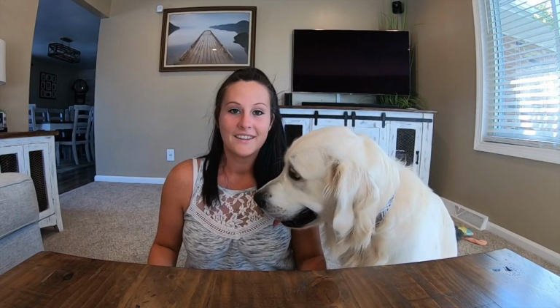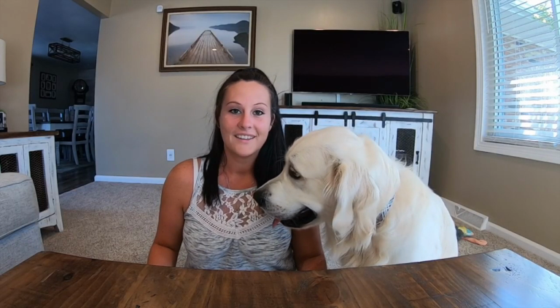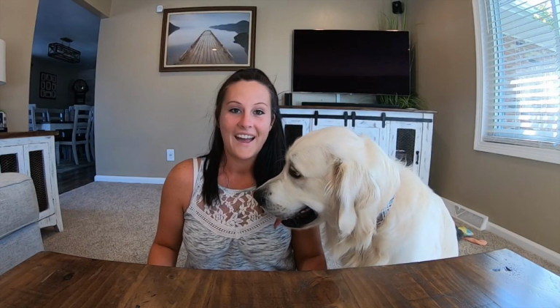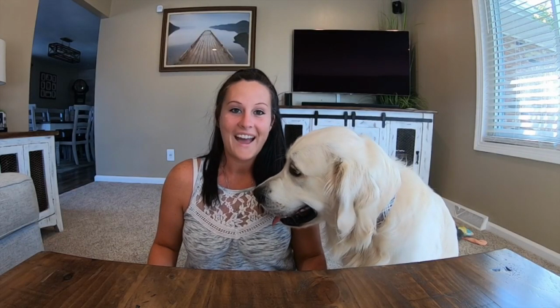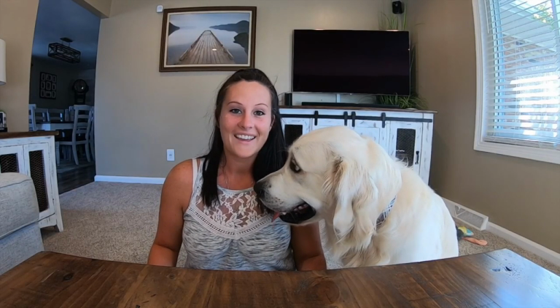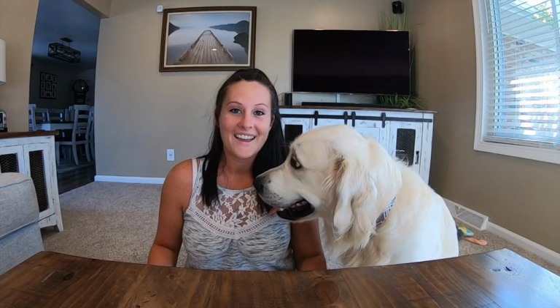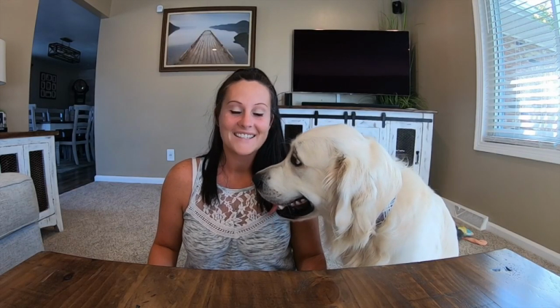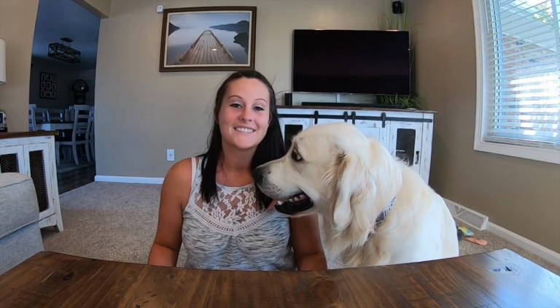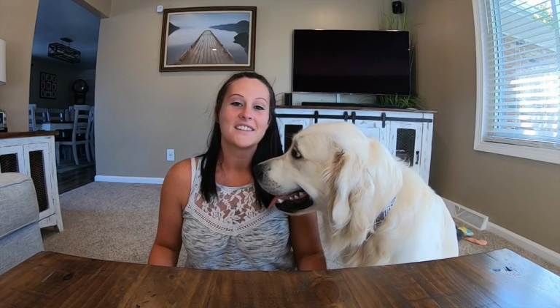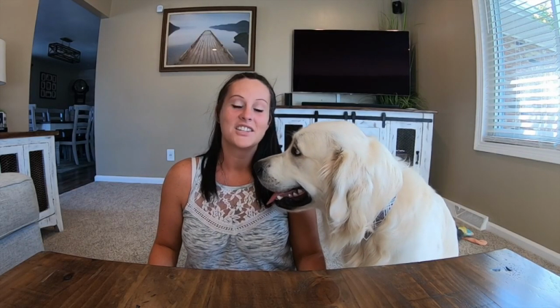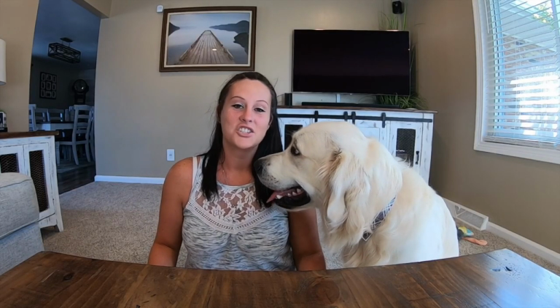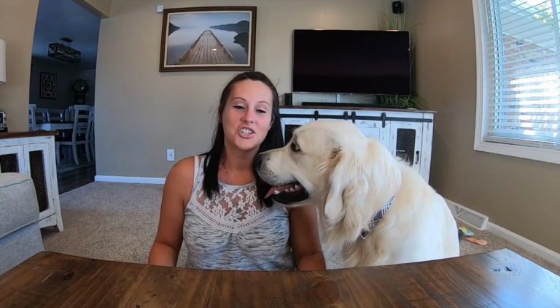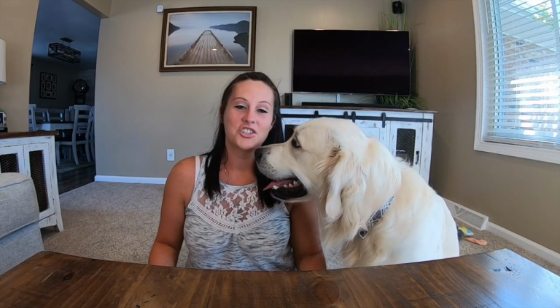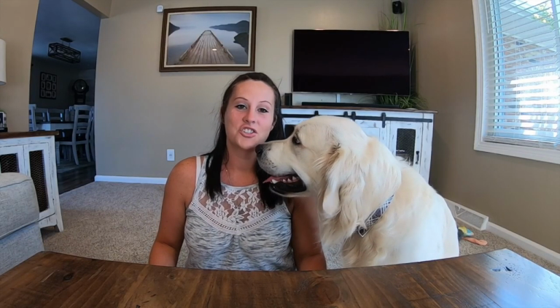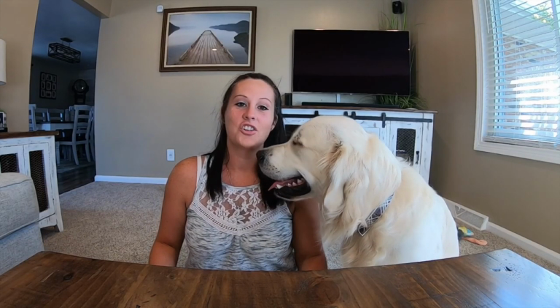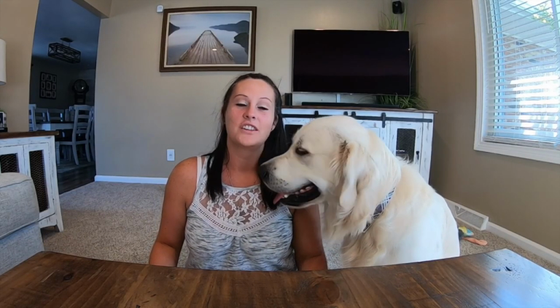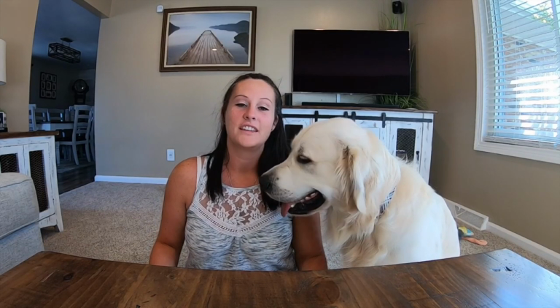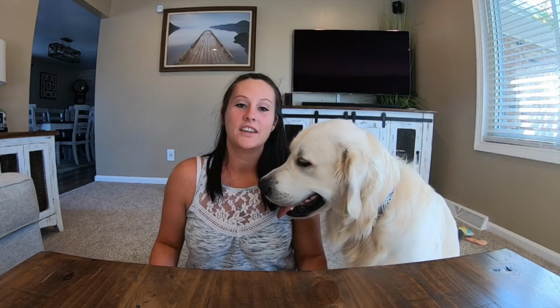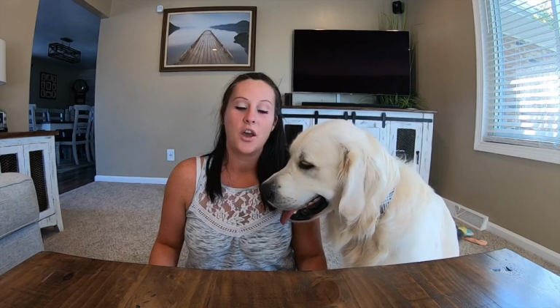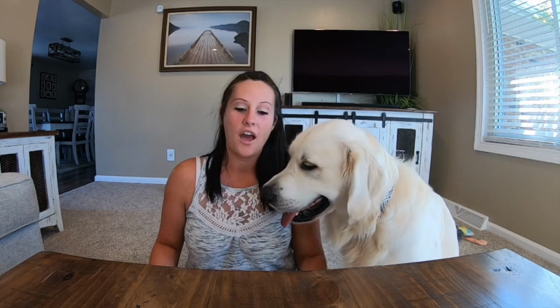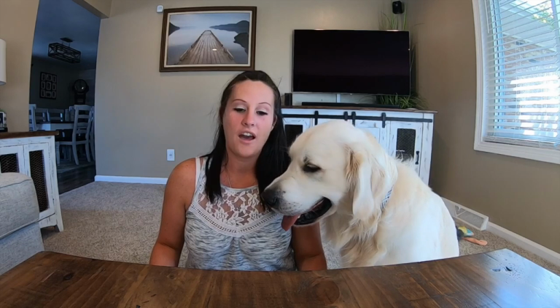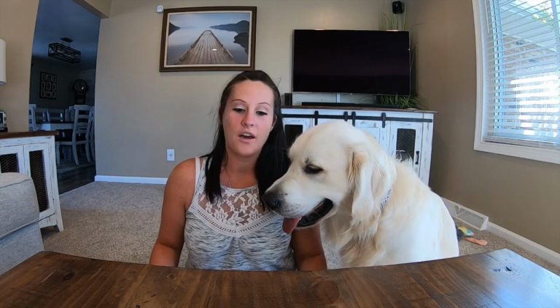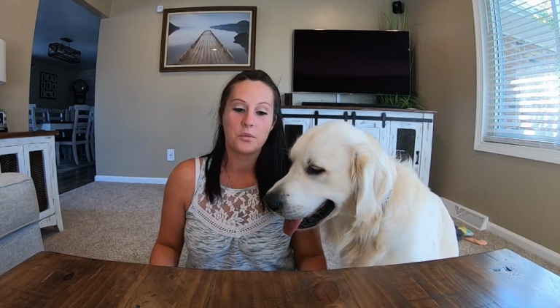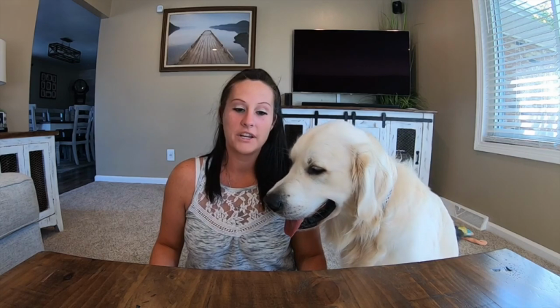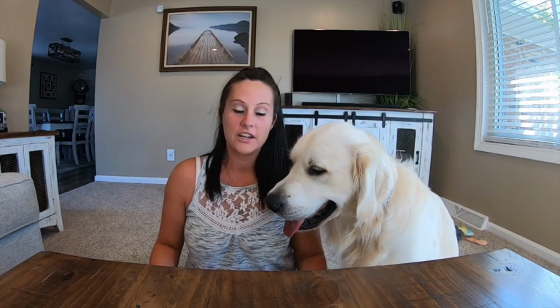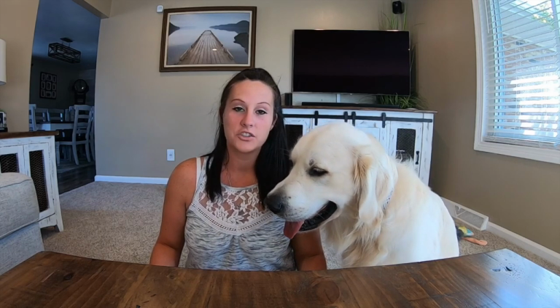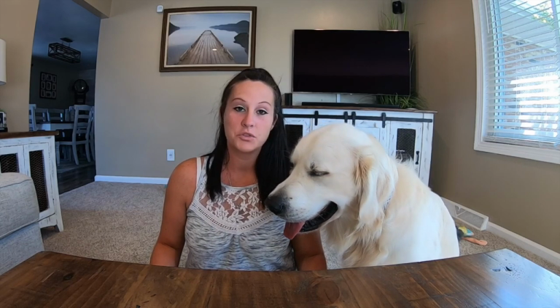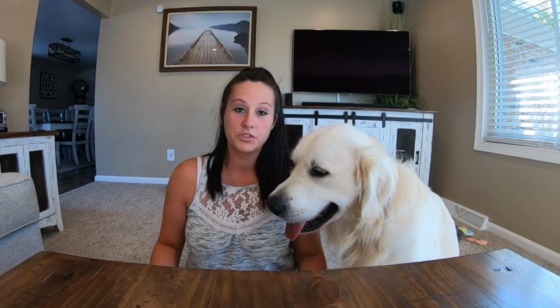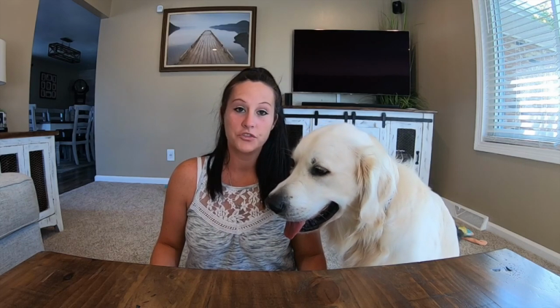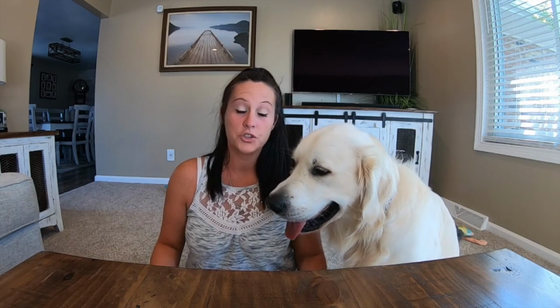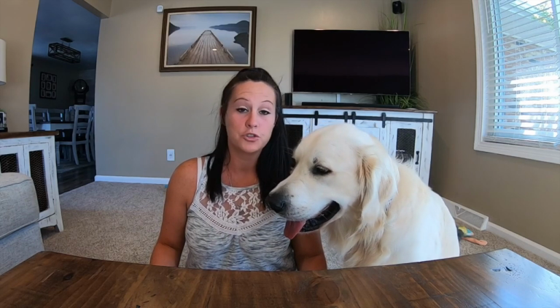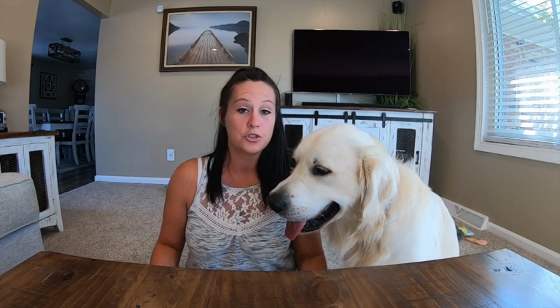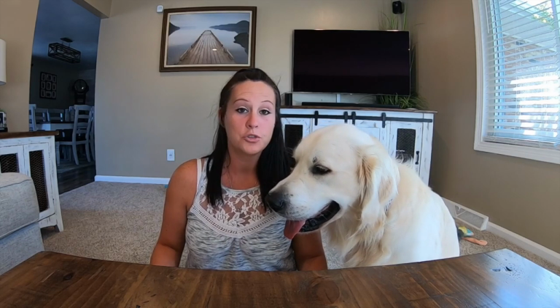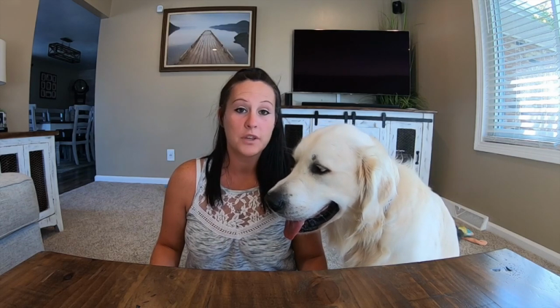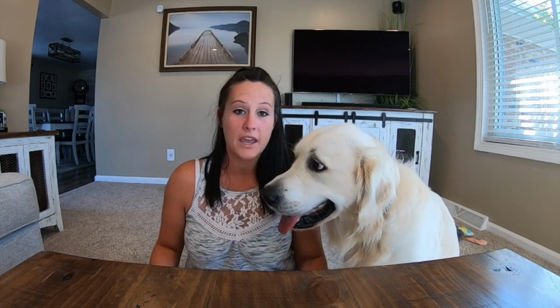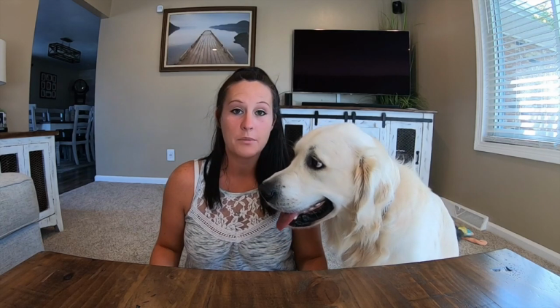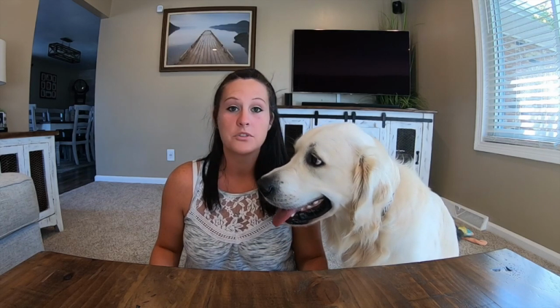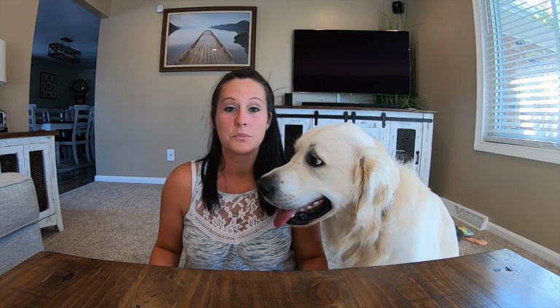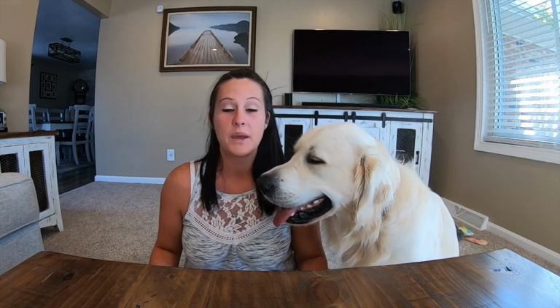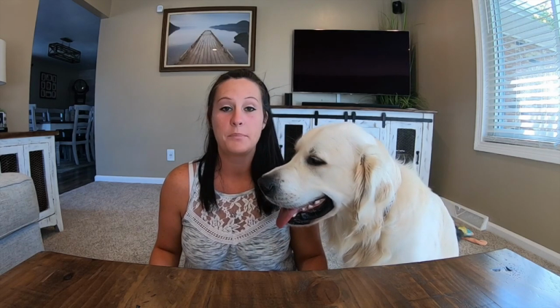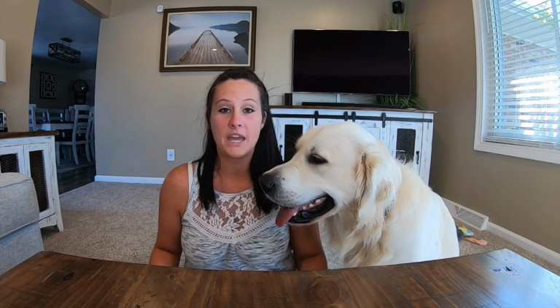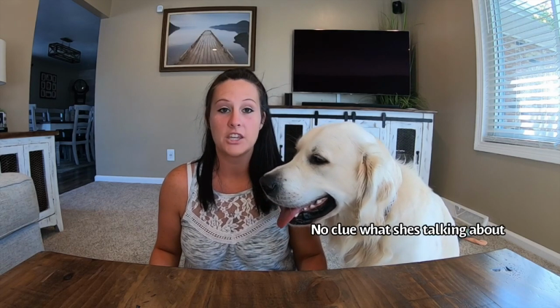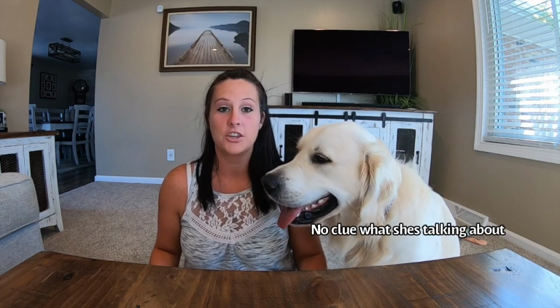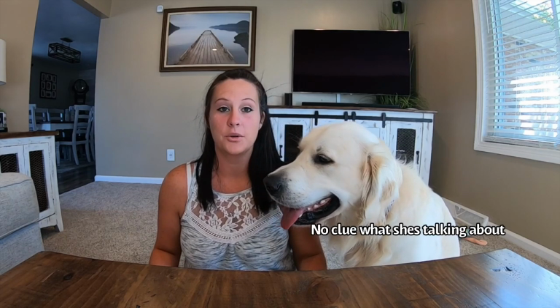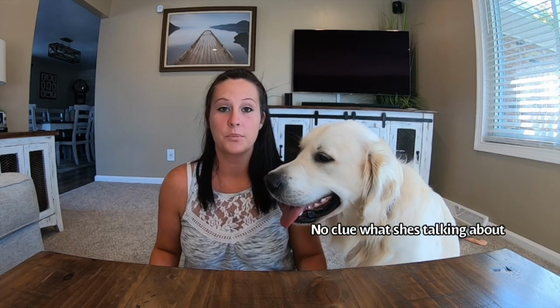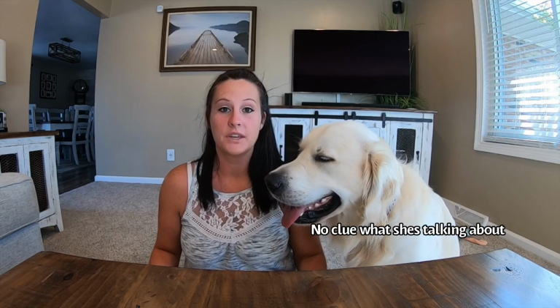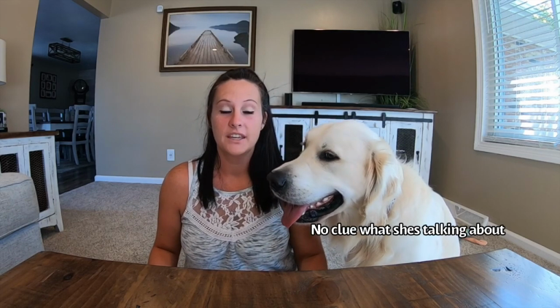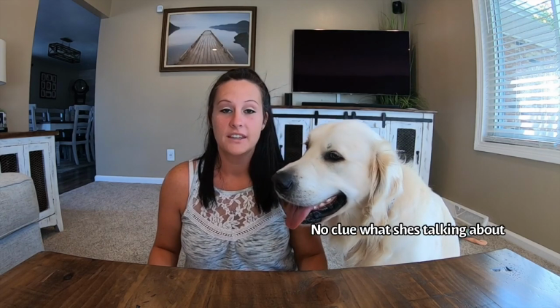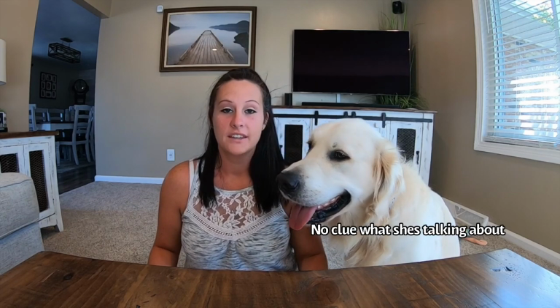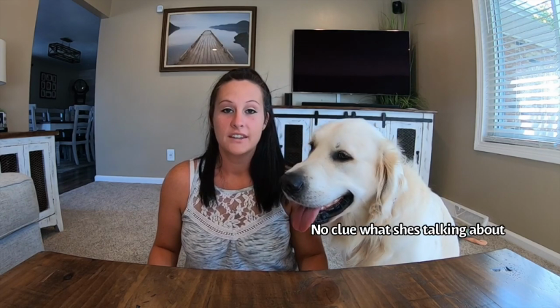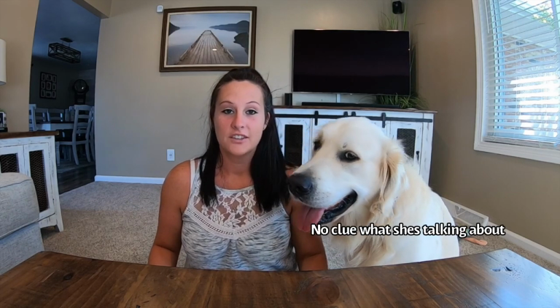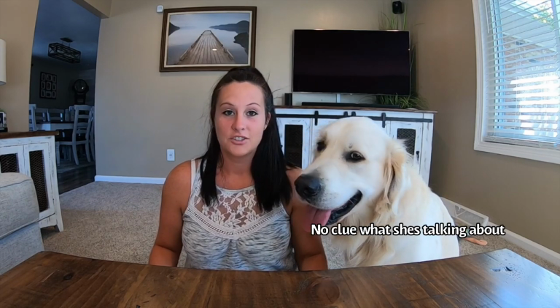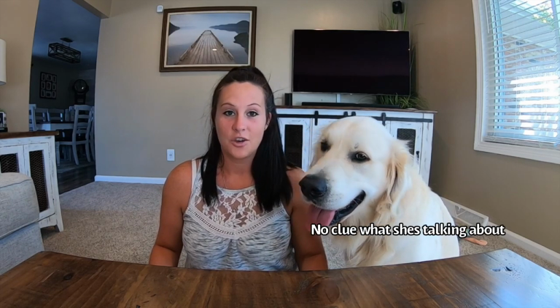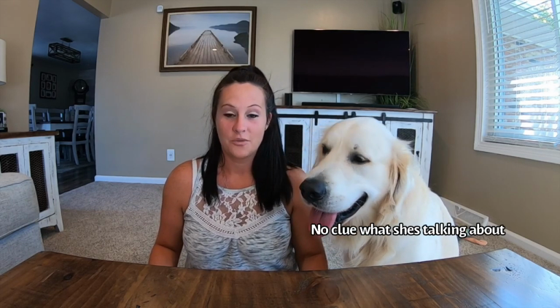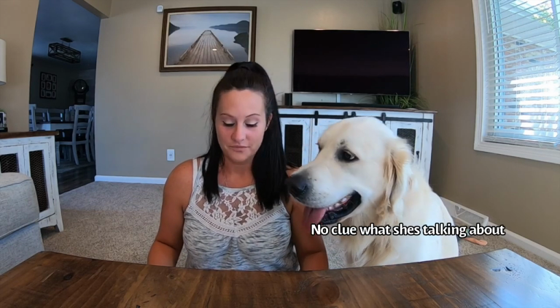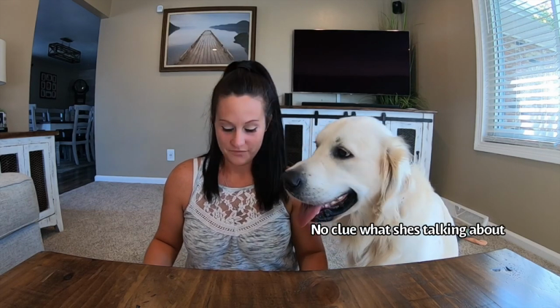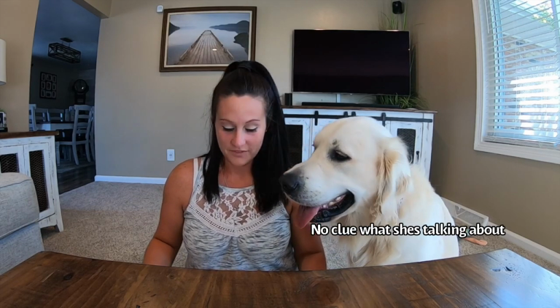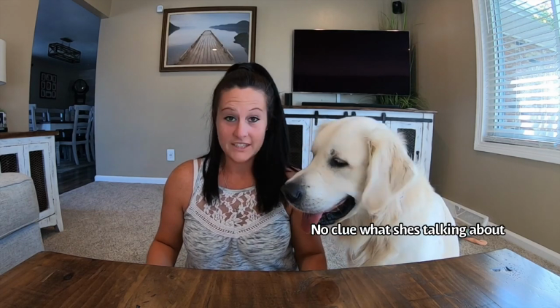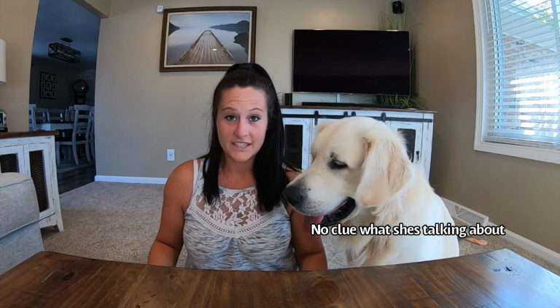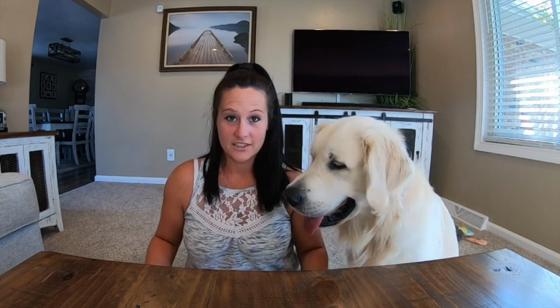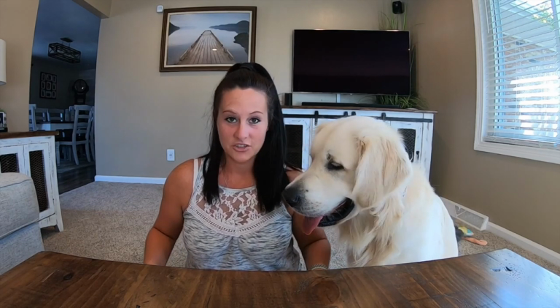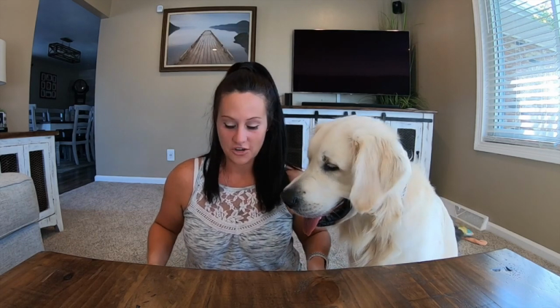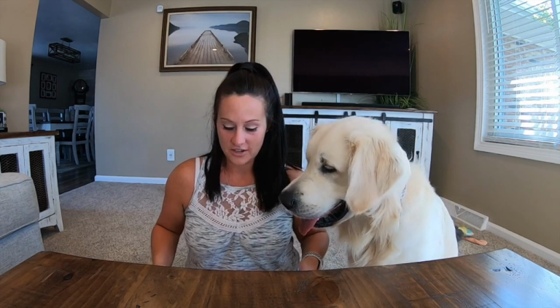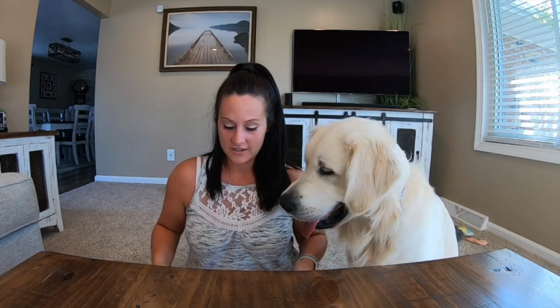Hi guys, it's Alisha and Charlie. We're here to review two new cameras by PetCube, so let's get started.